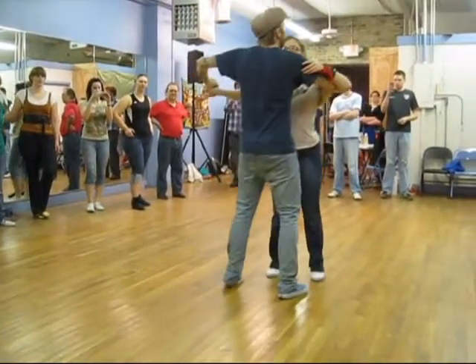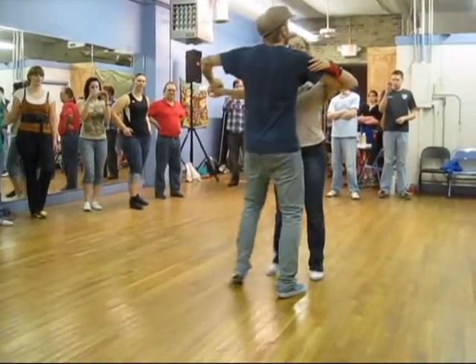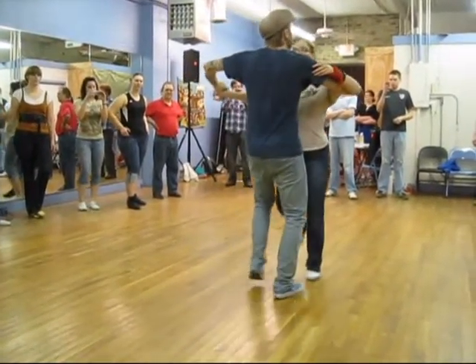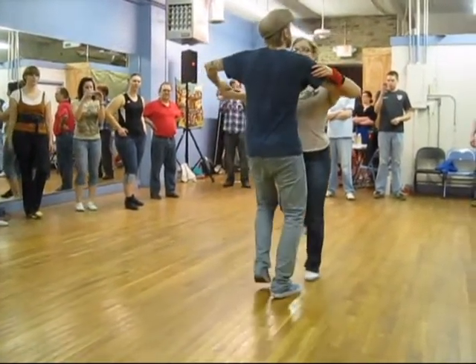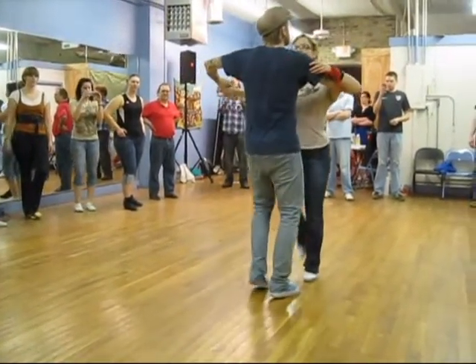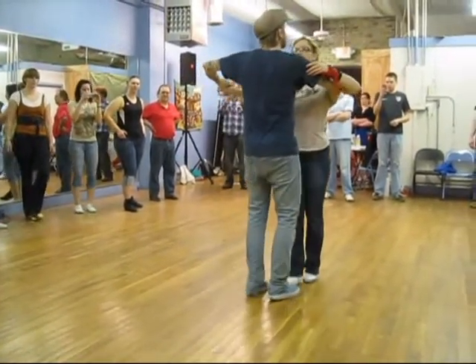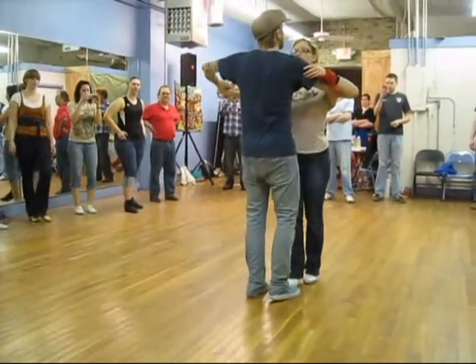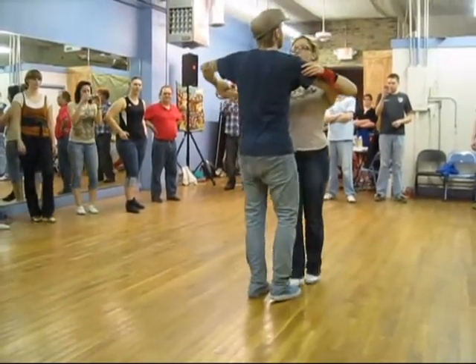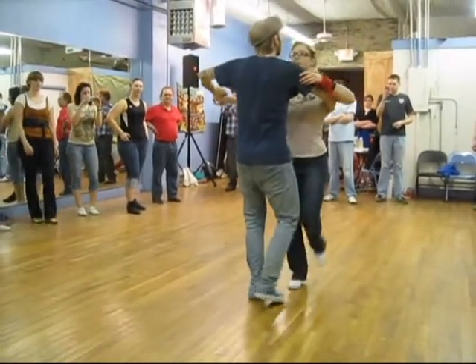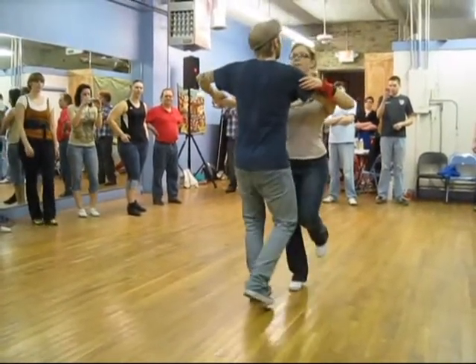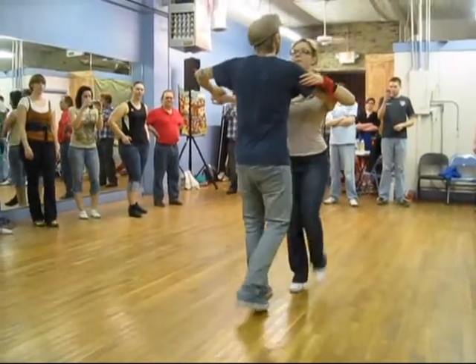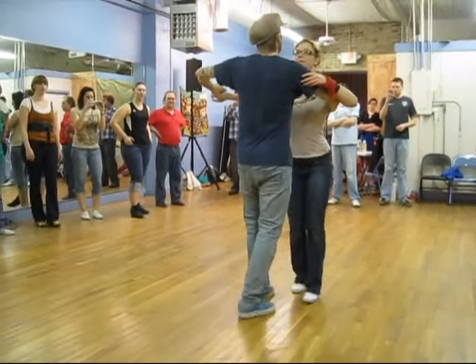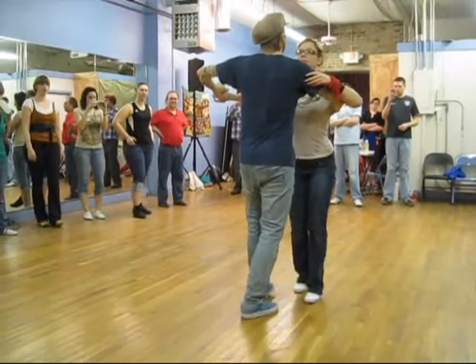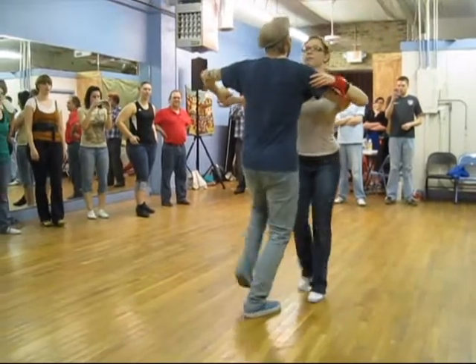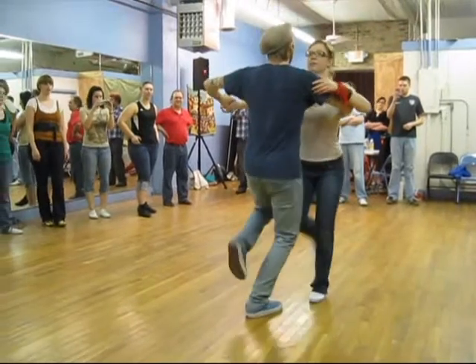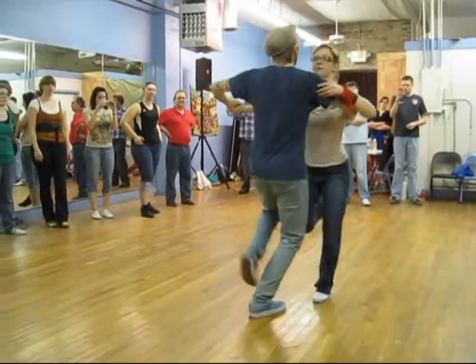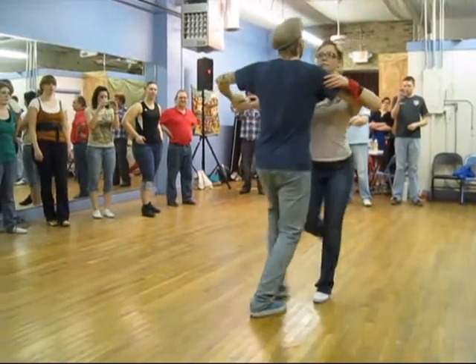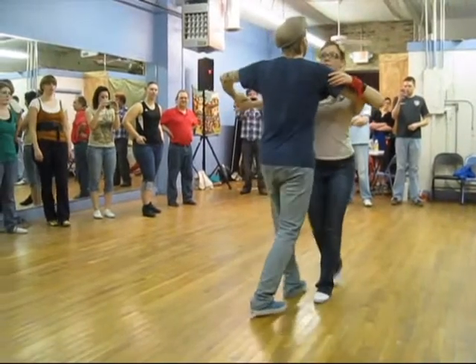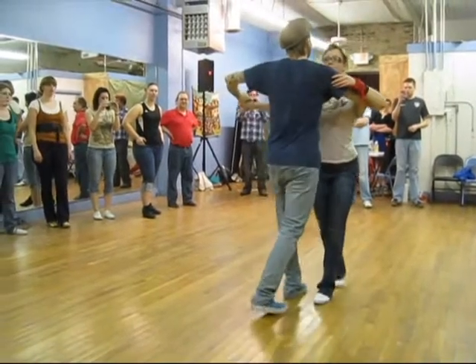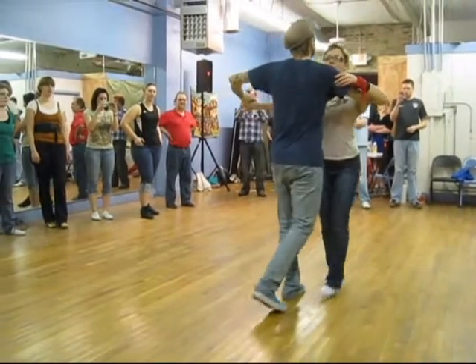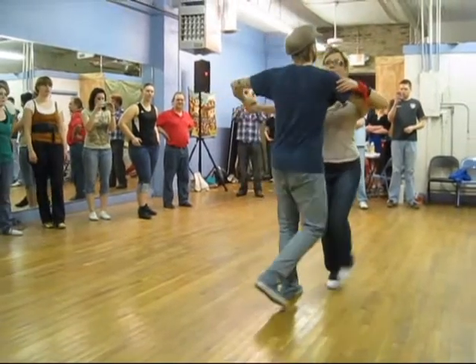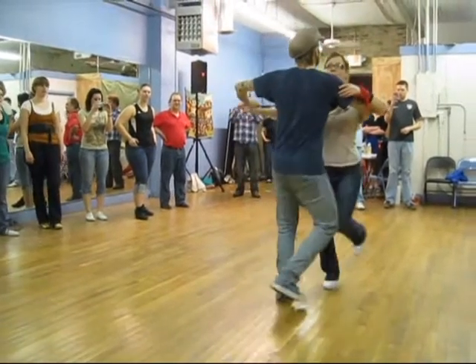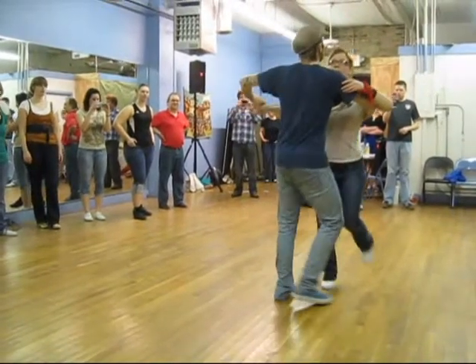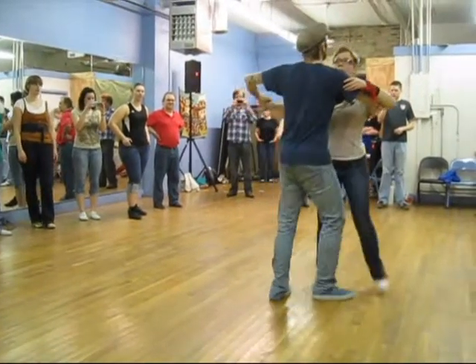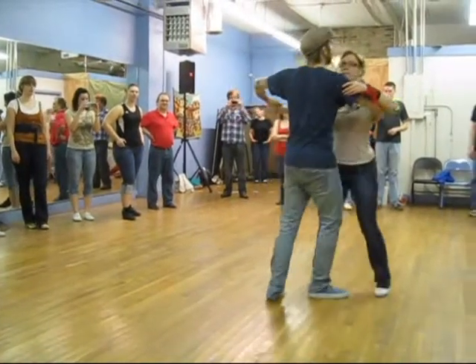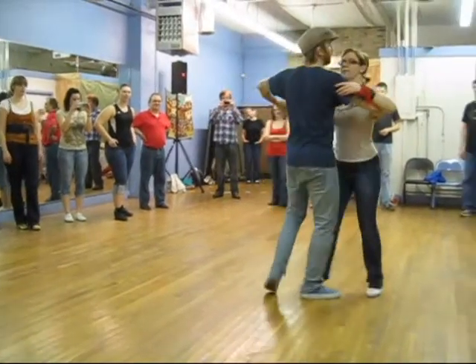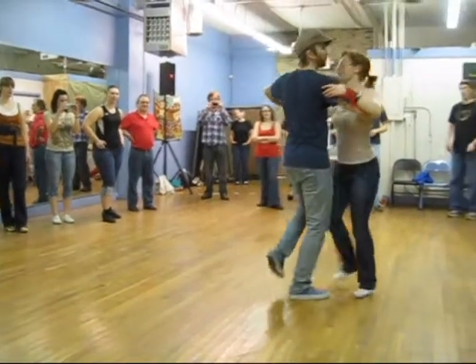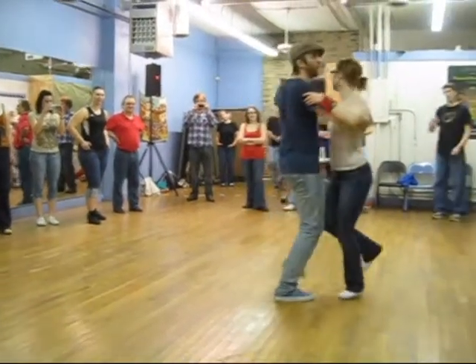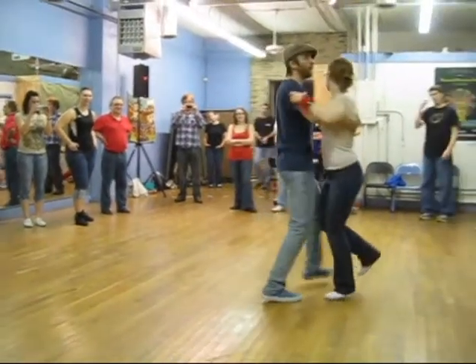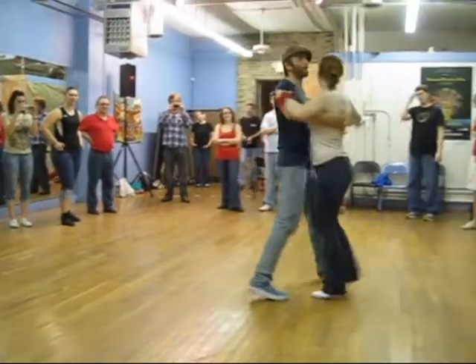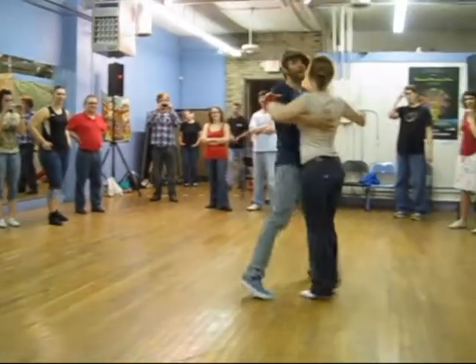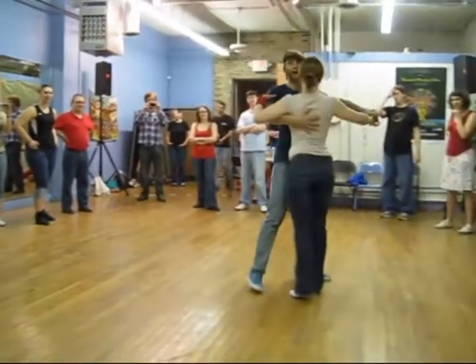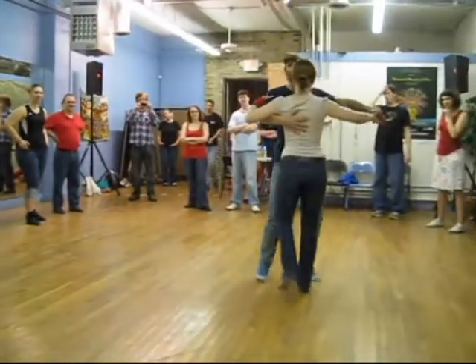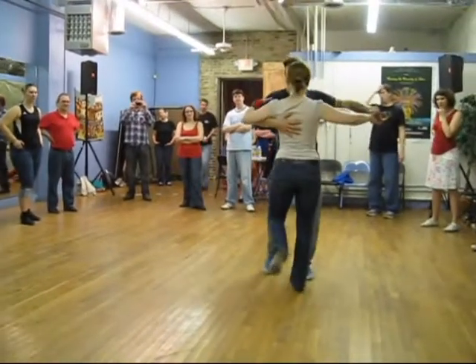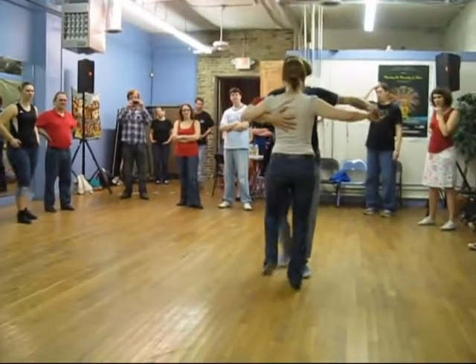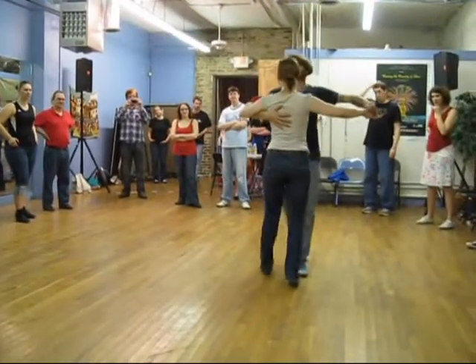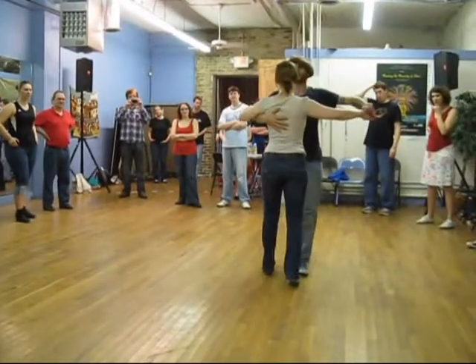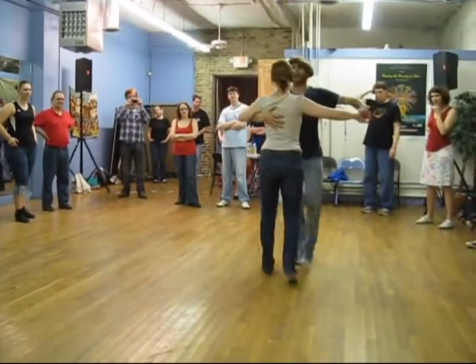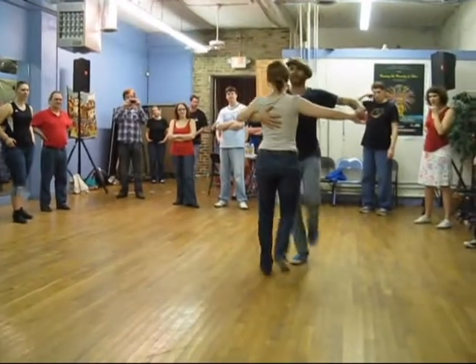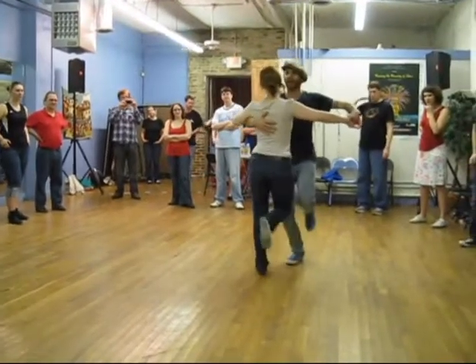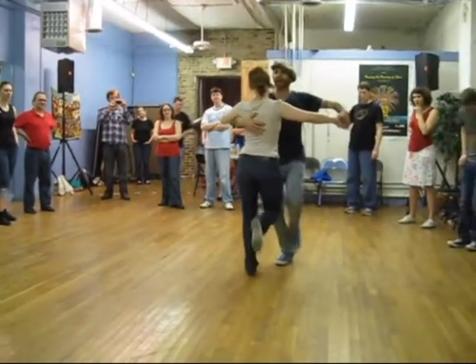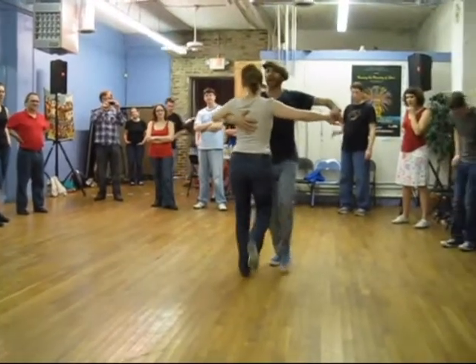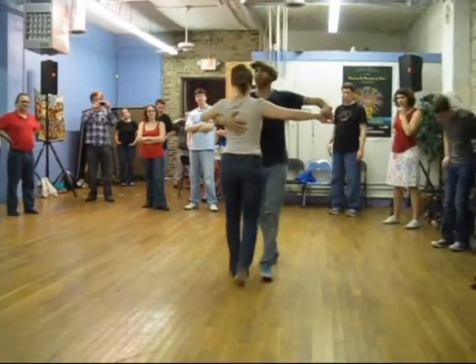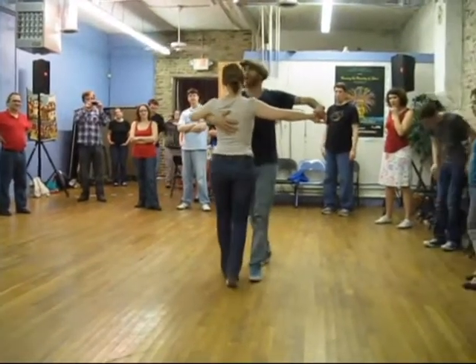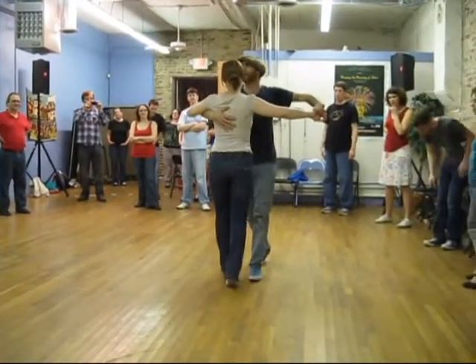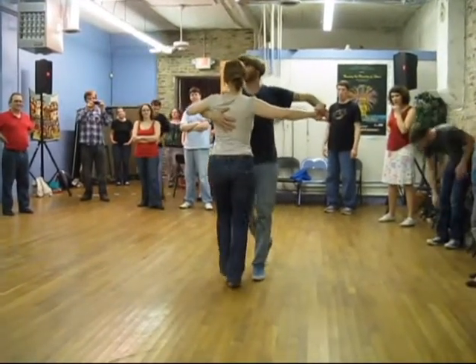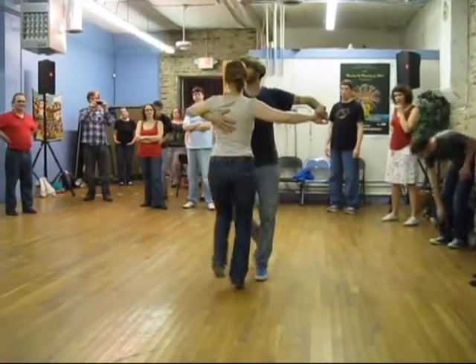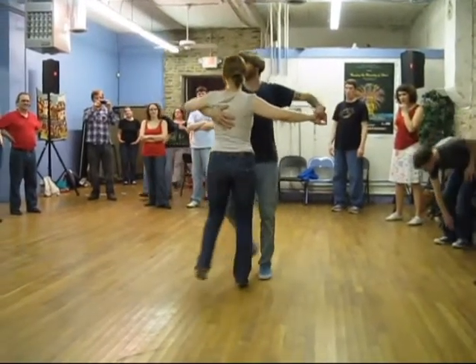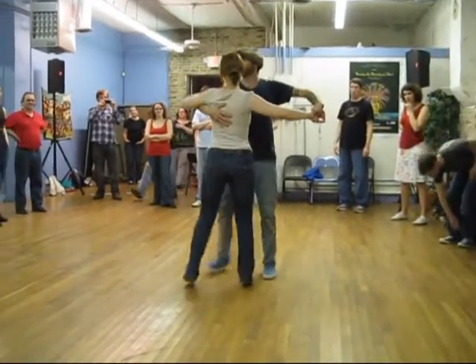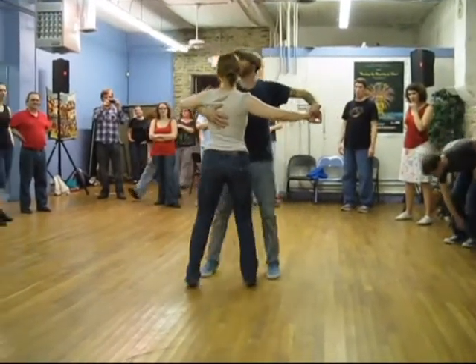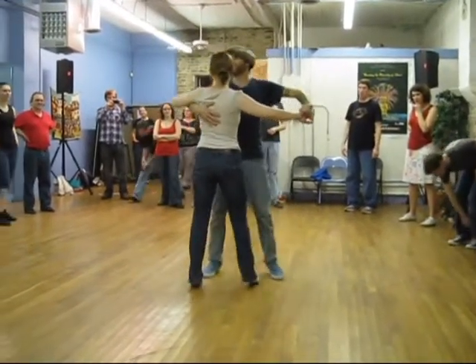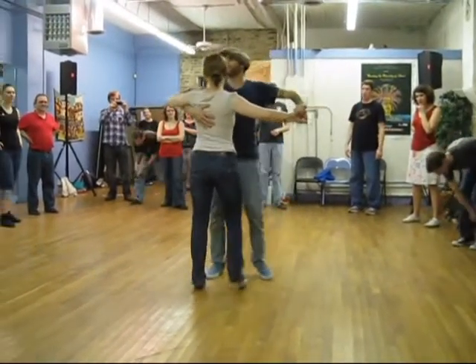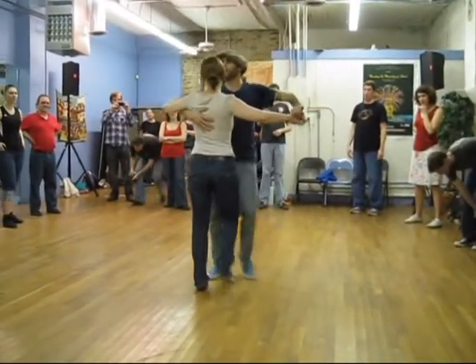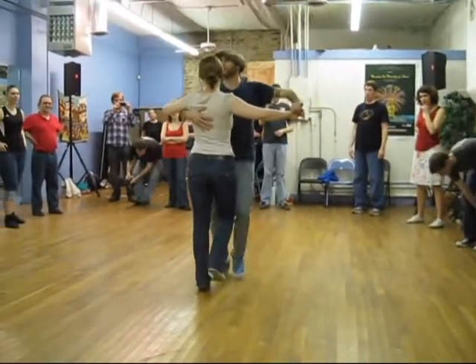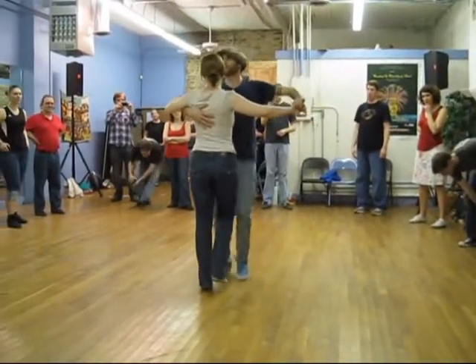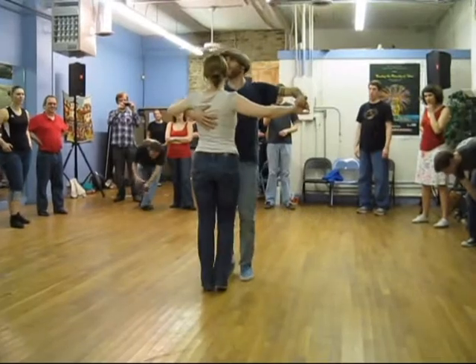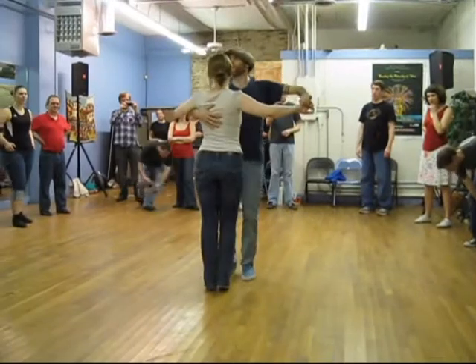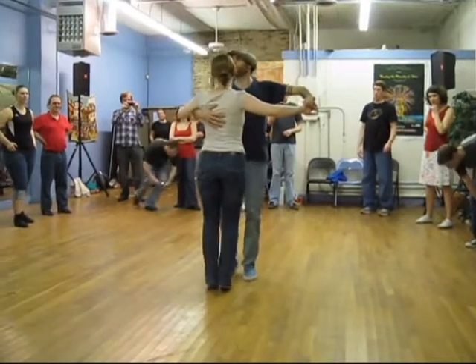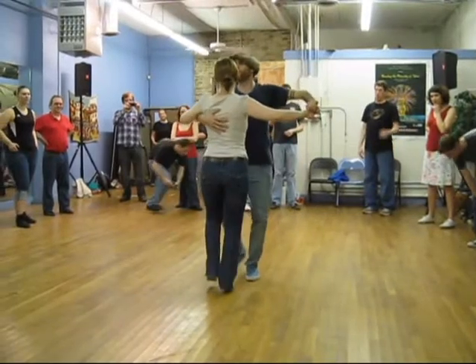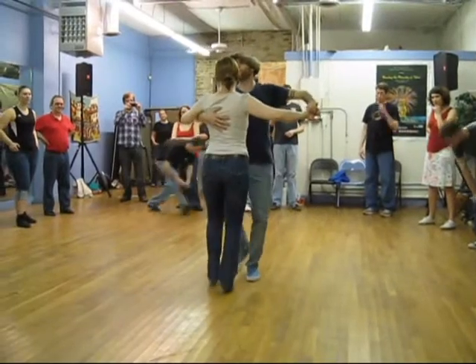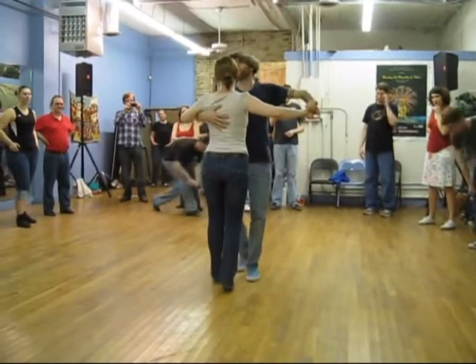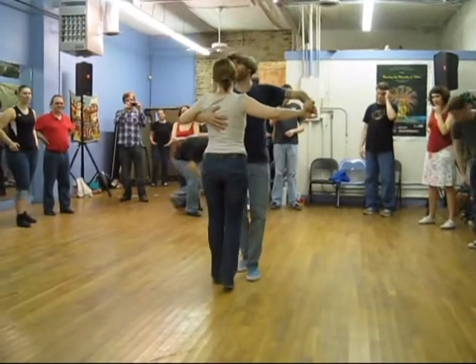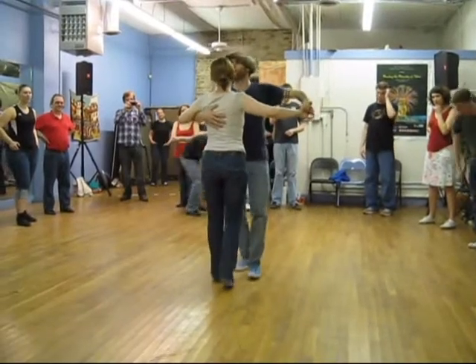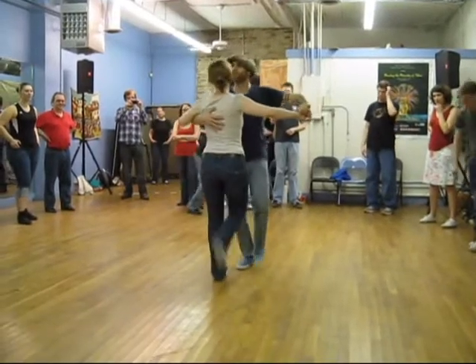Basic turn — we go 1, 2, 3, 4, 5, 6, 7, and 1, 3 — turn for the girls.